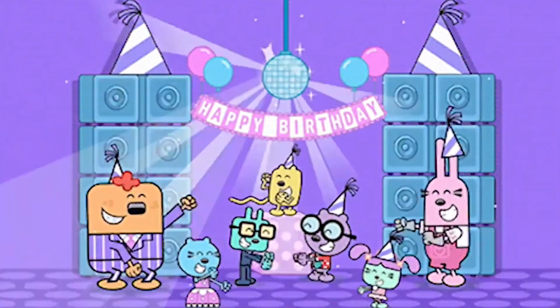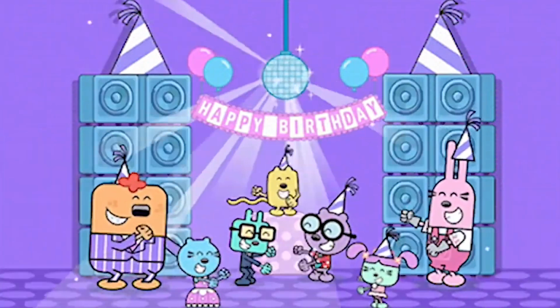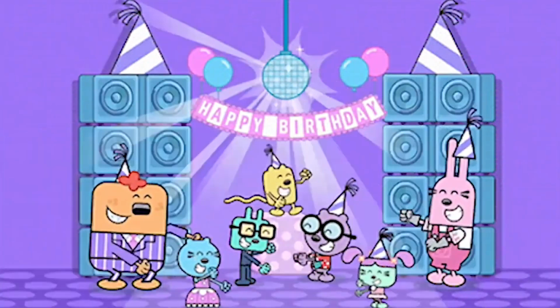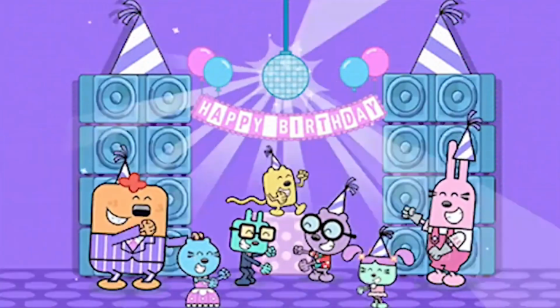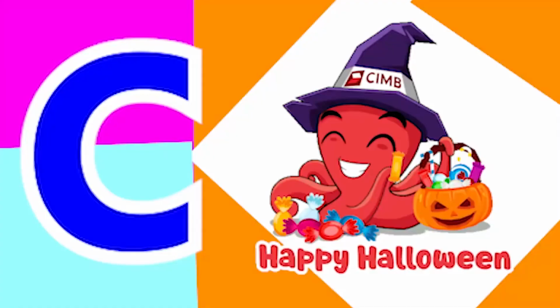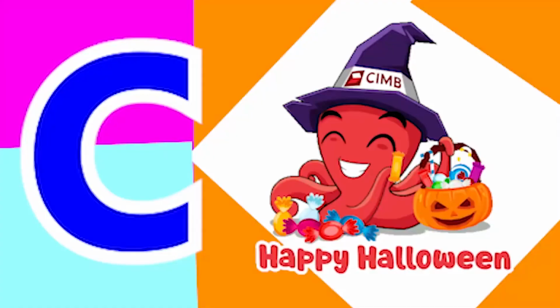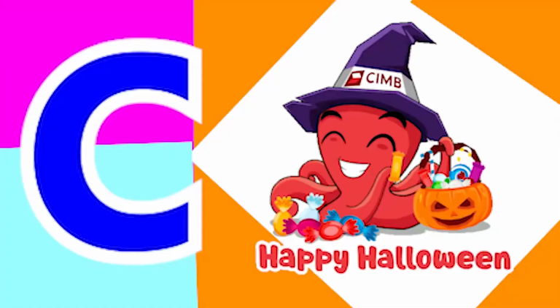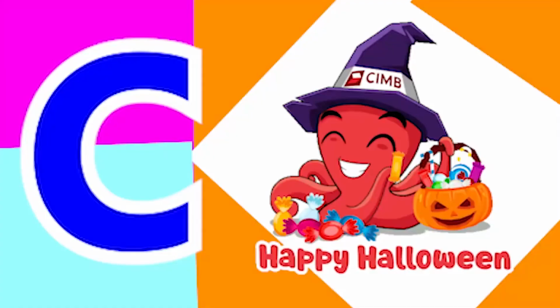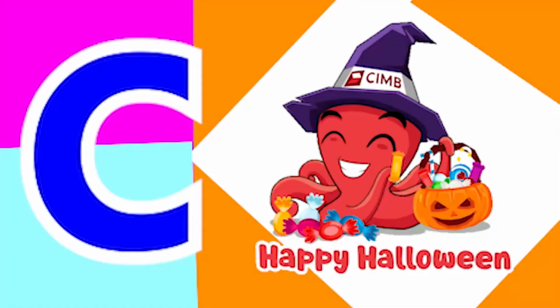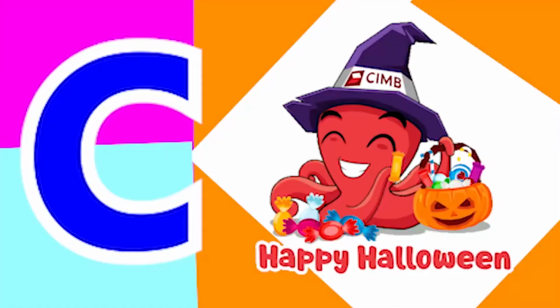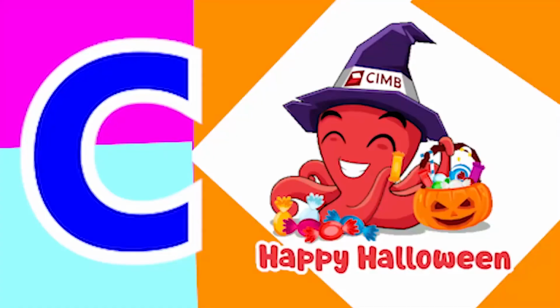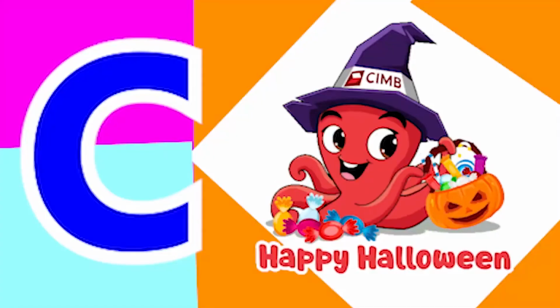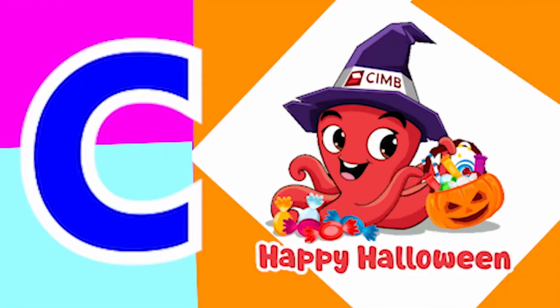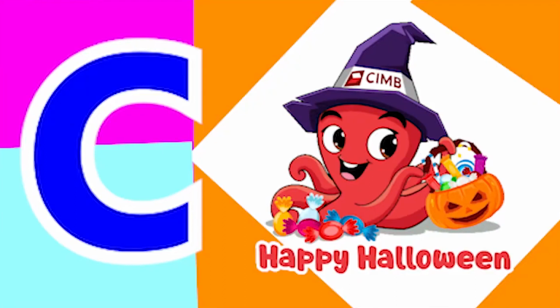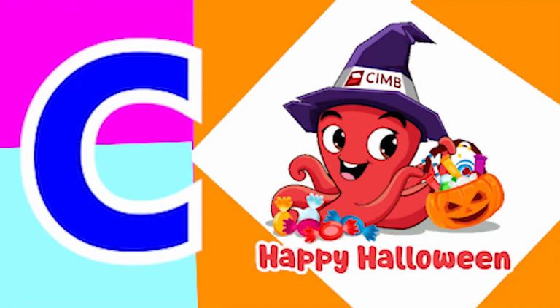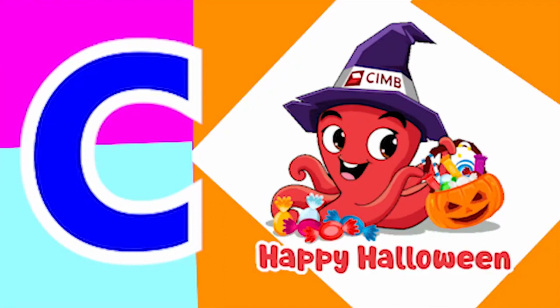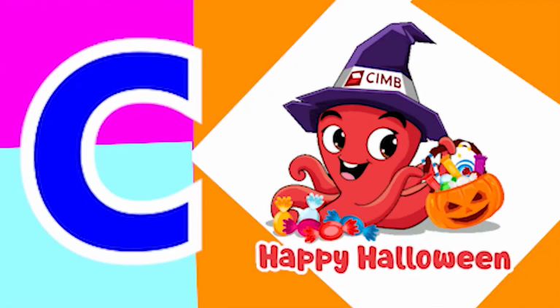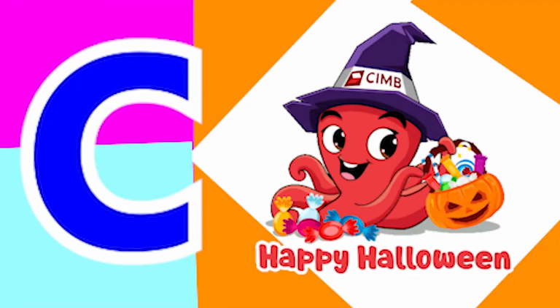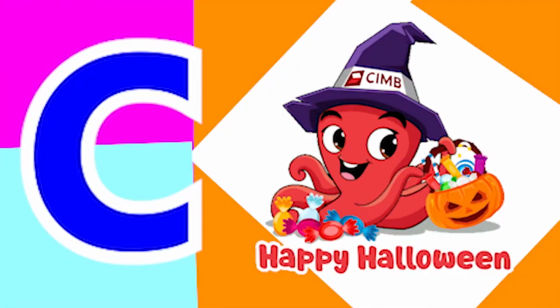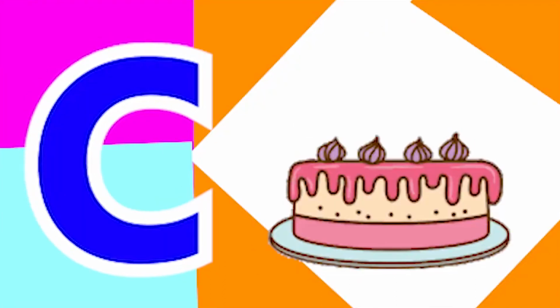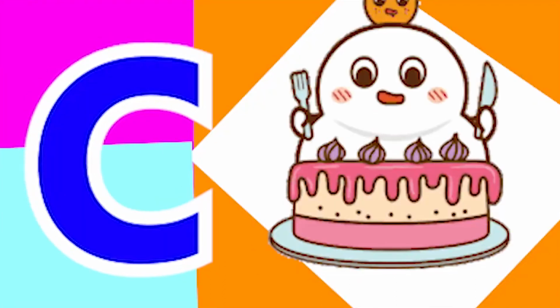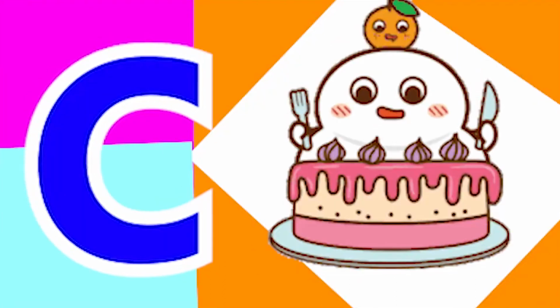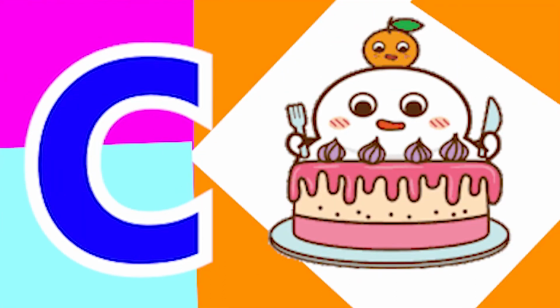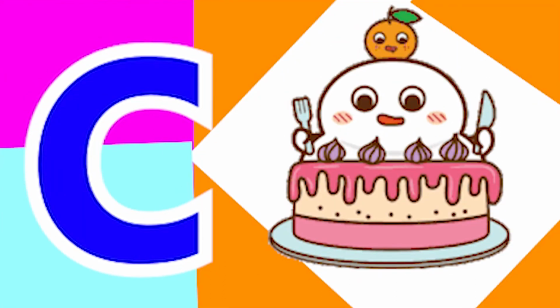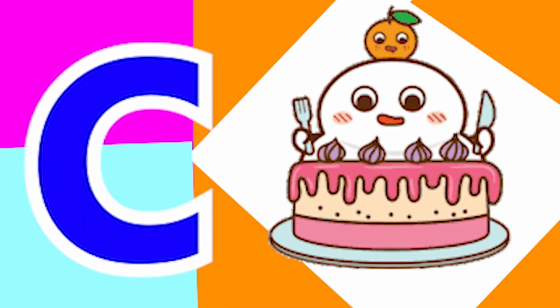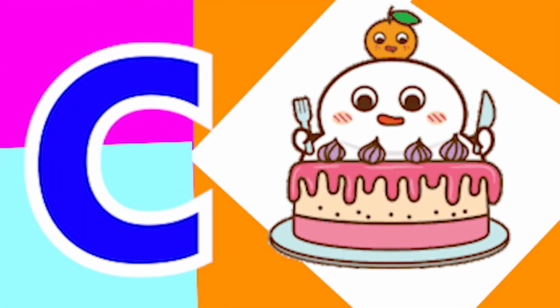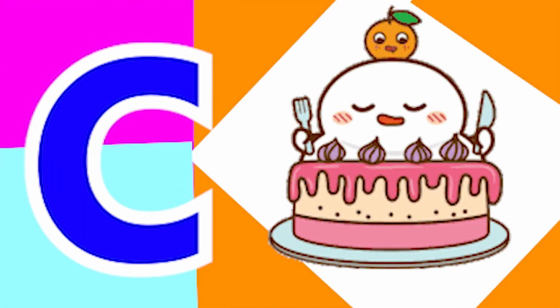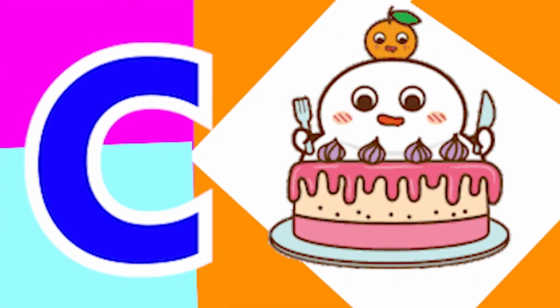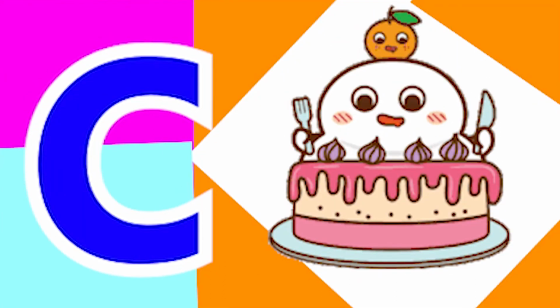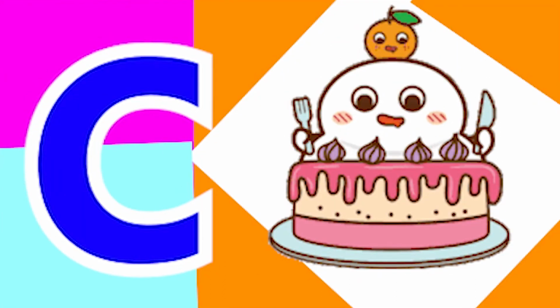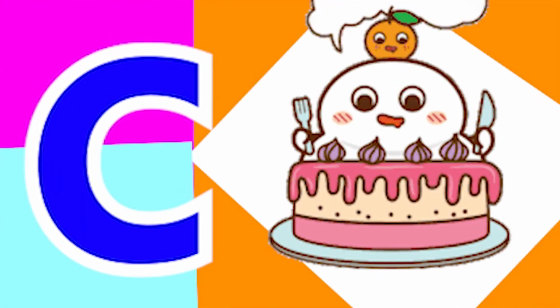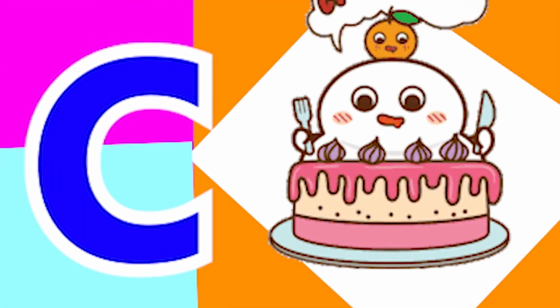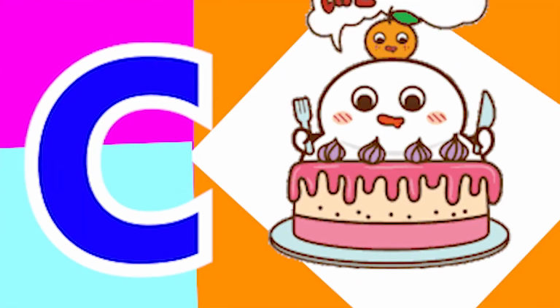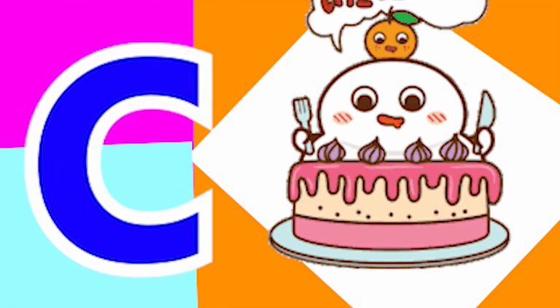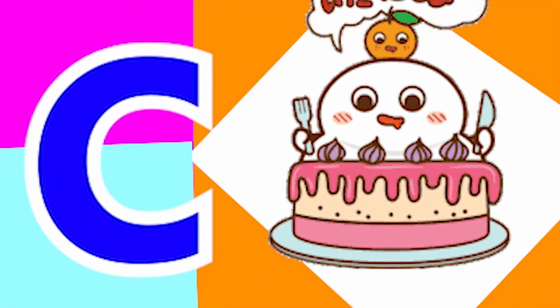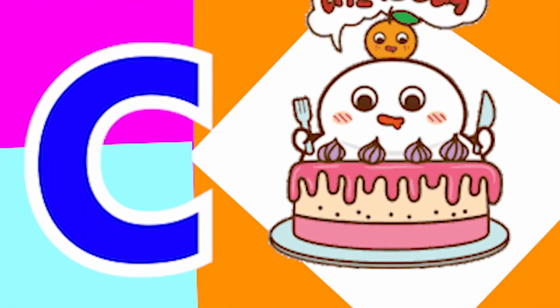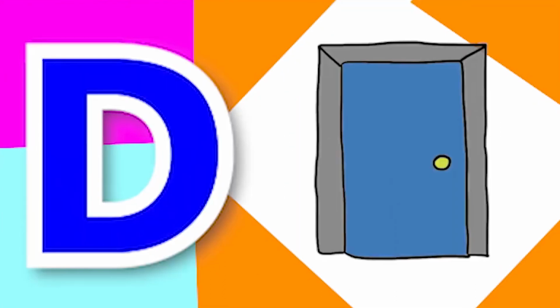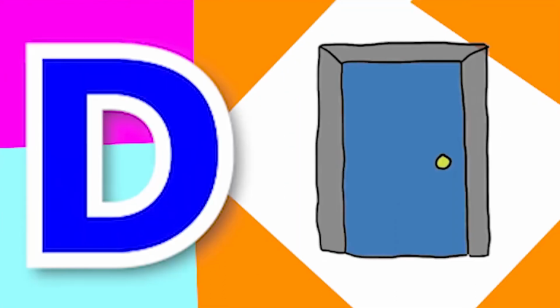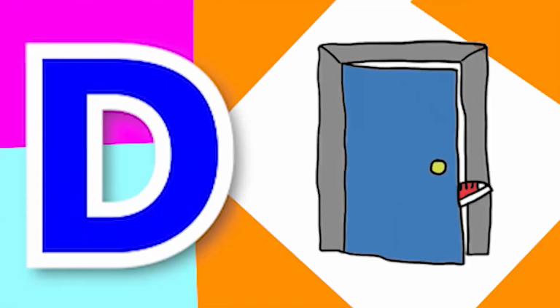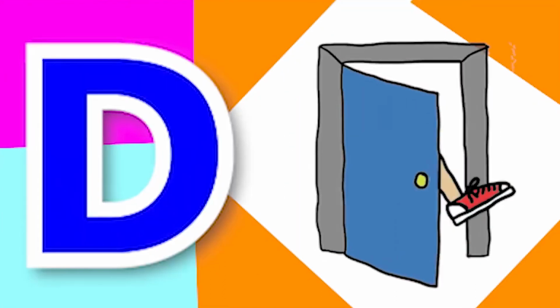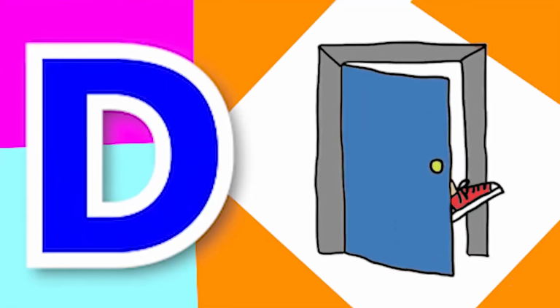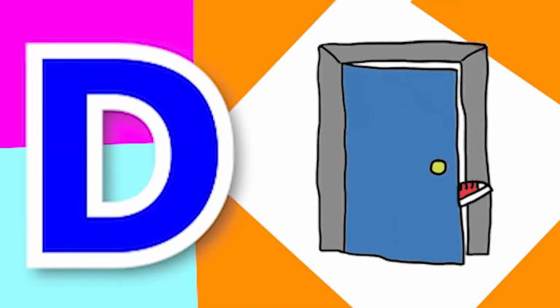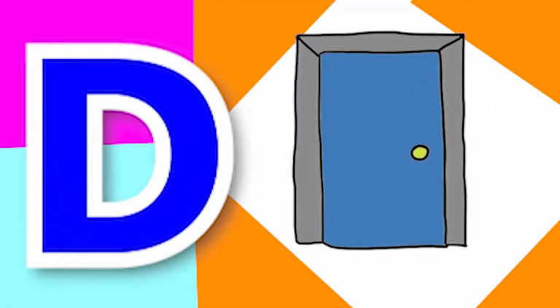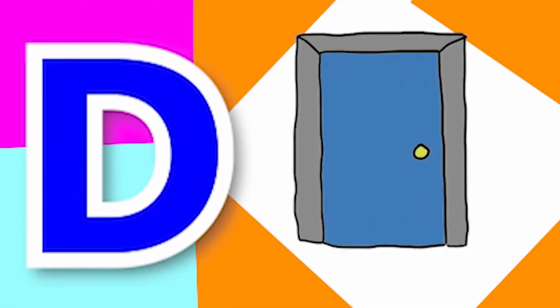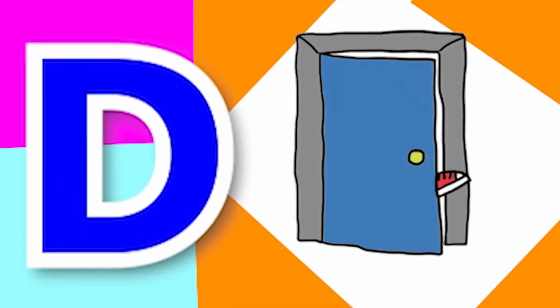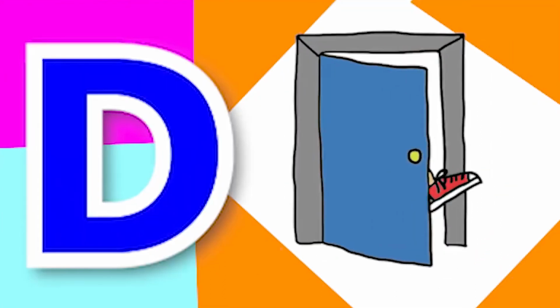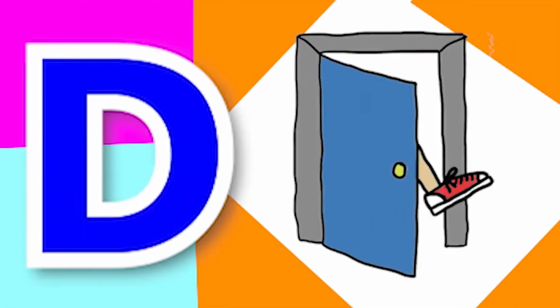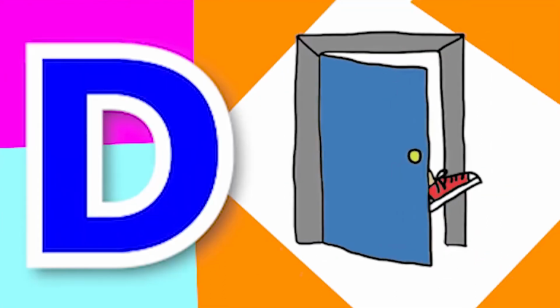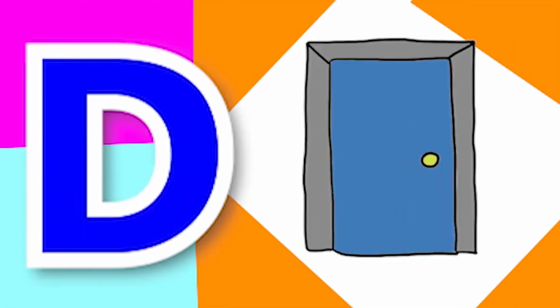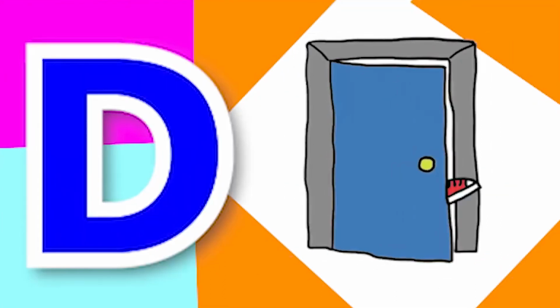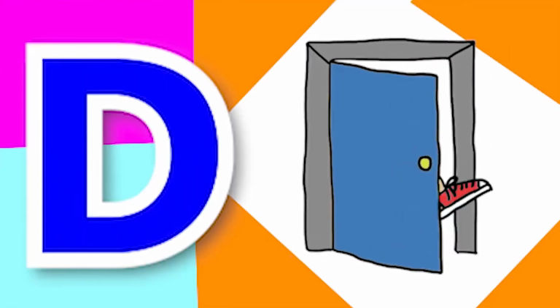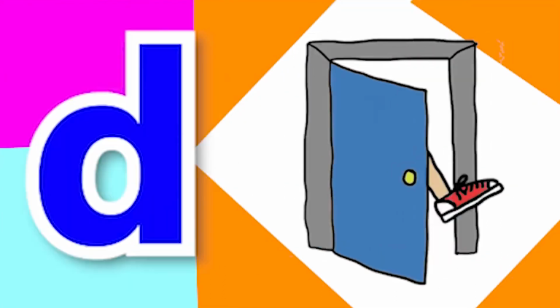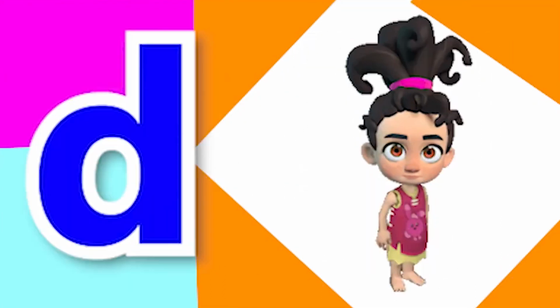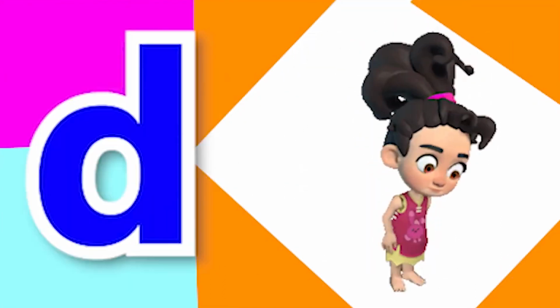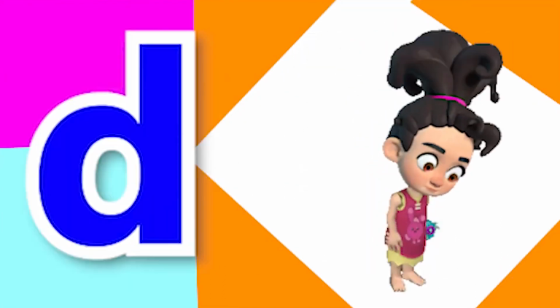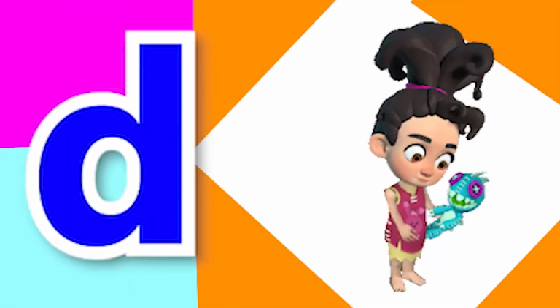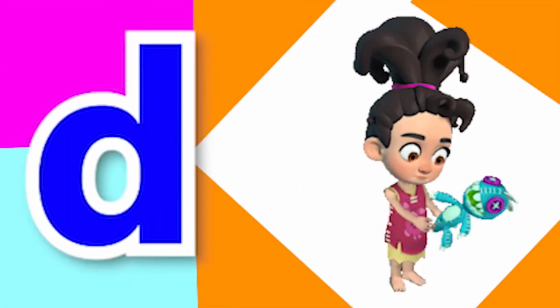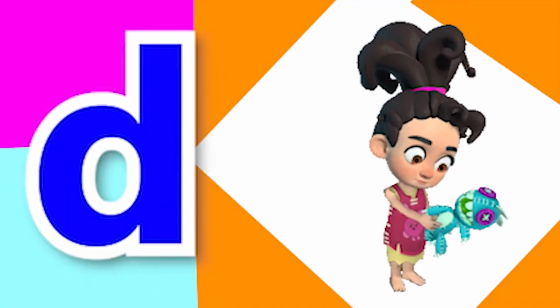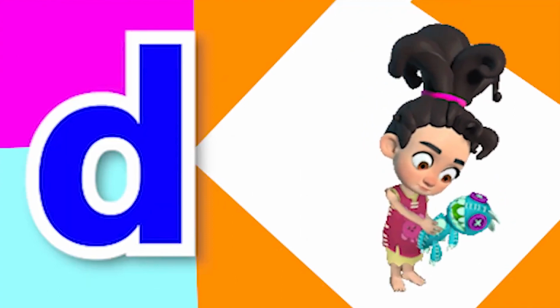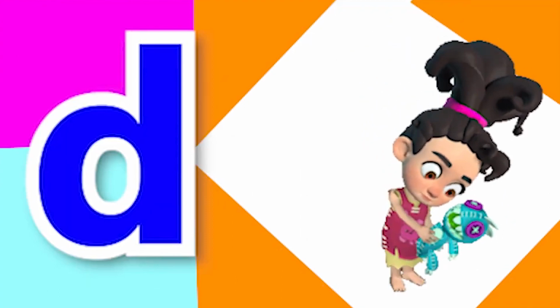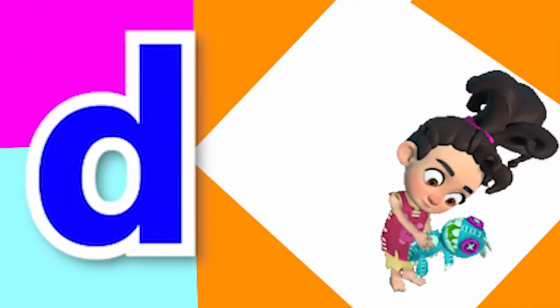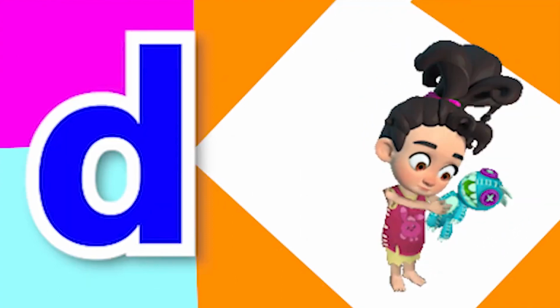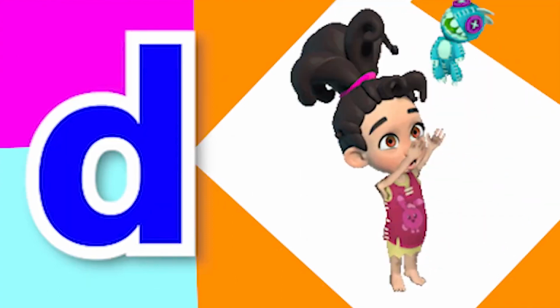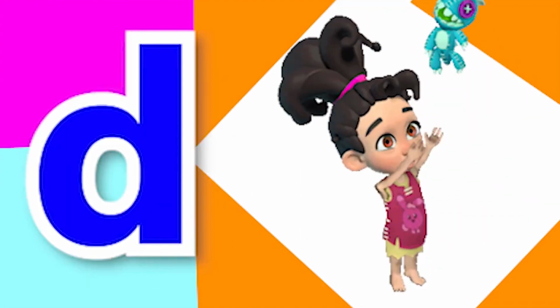C for candy, C for cake, D for door, D for dog.